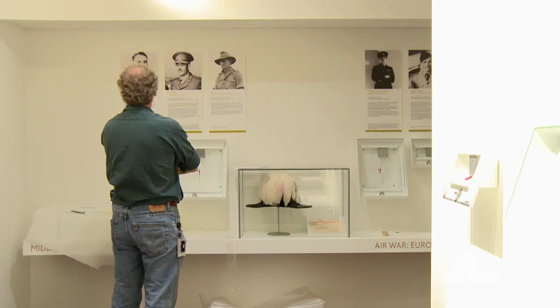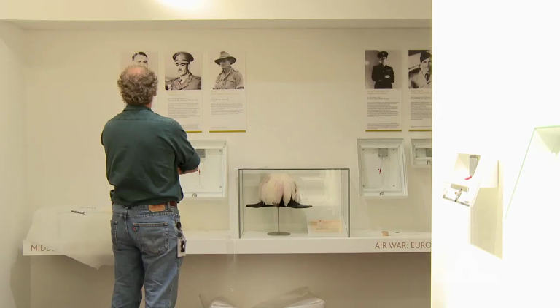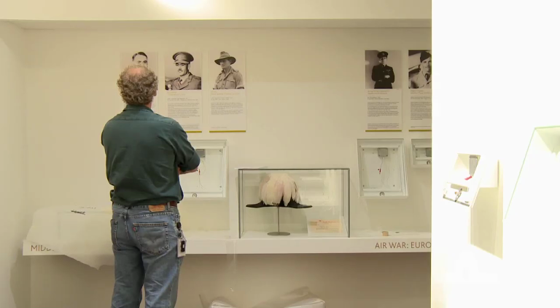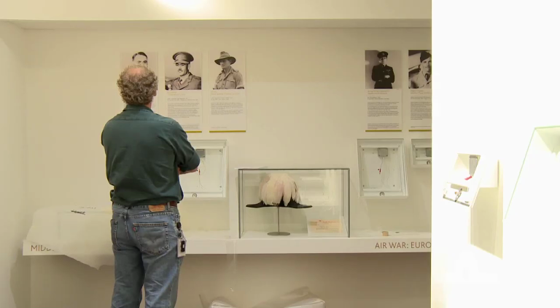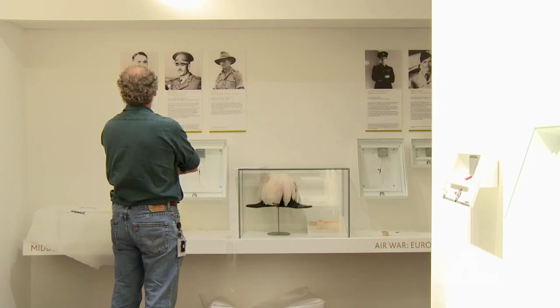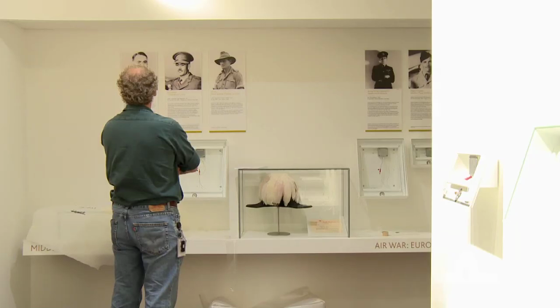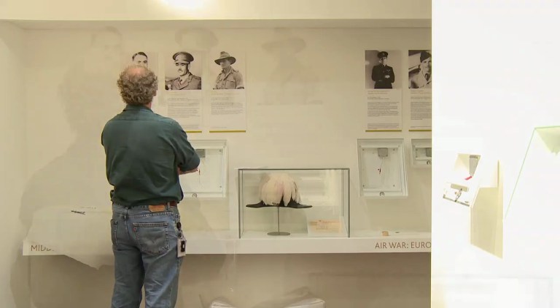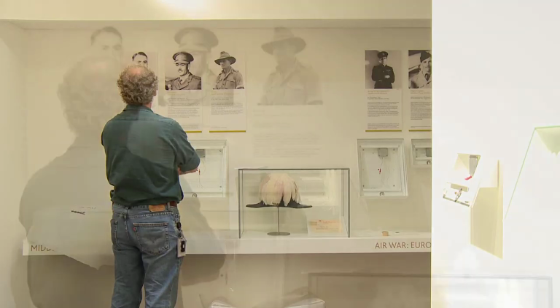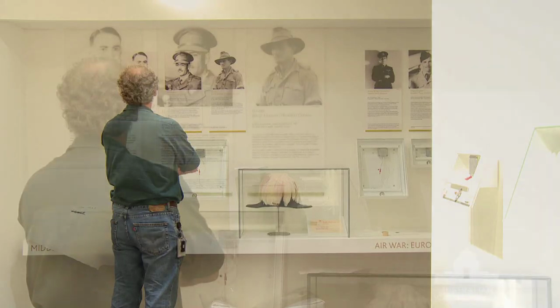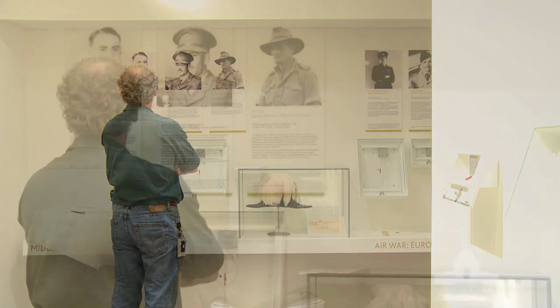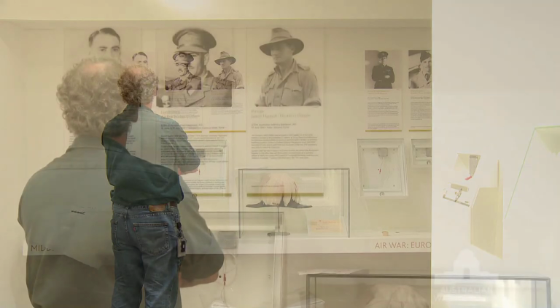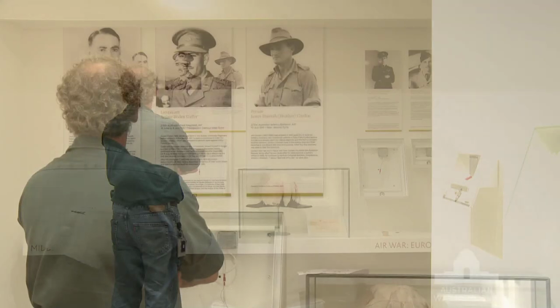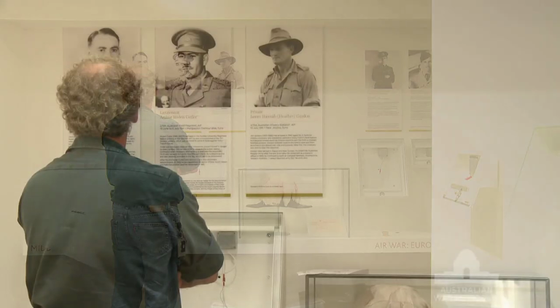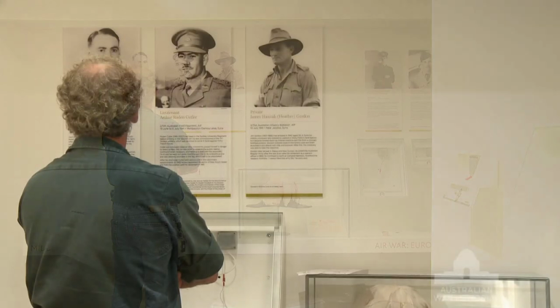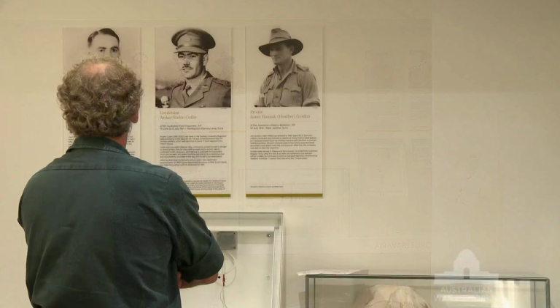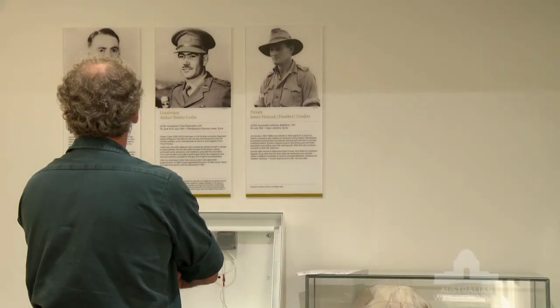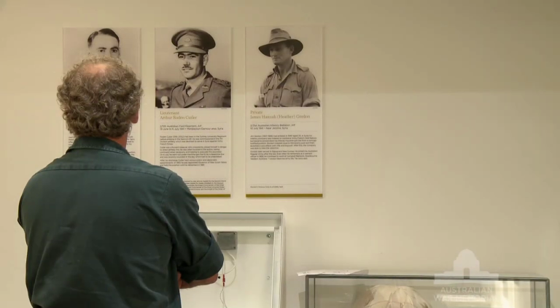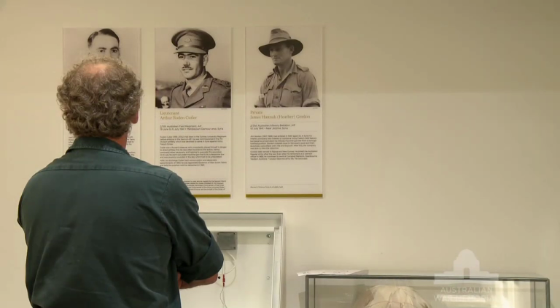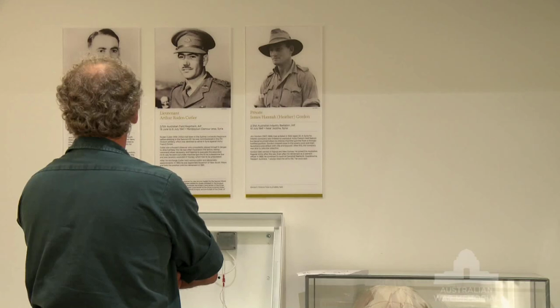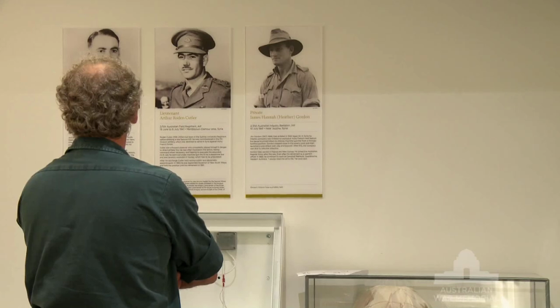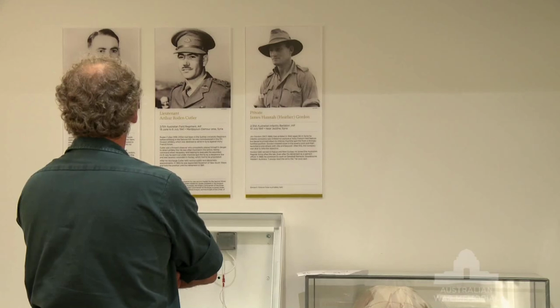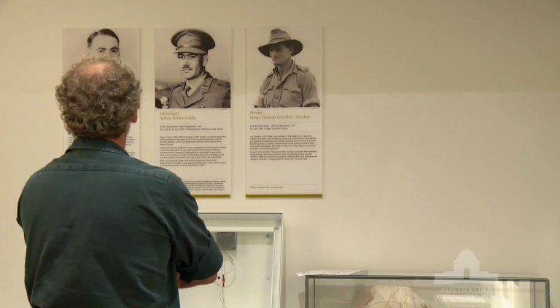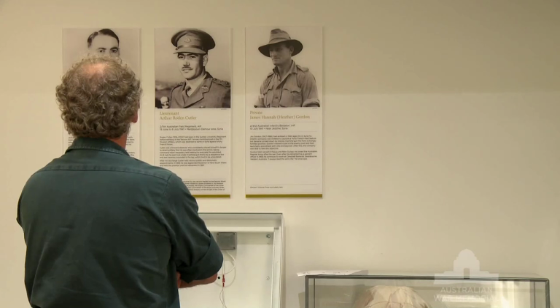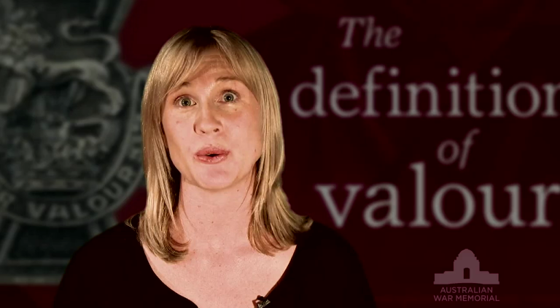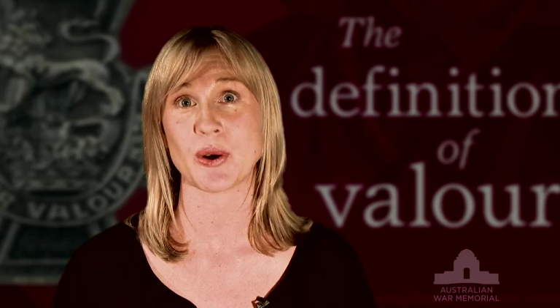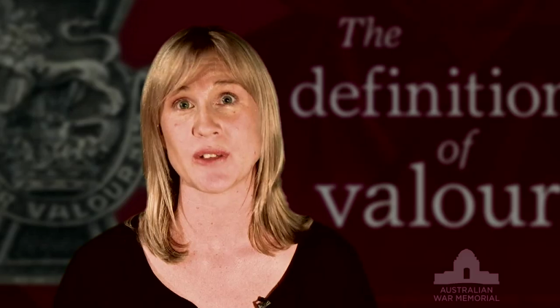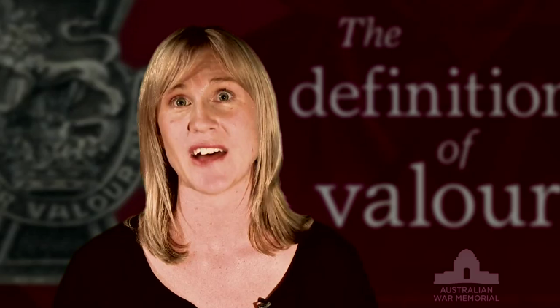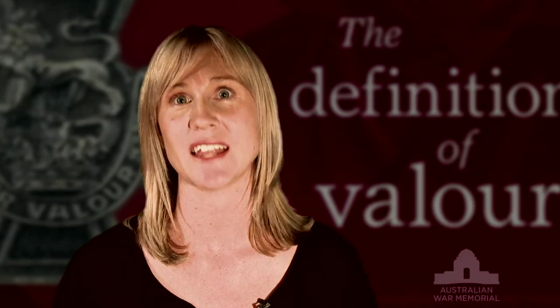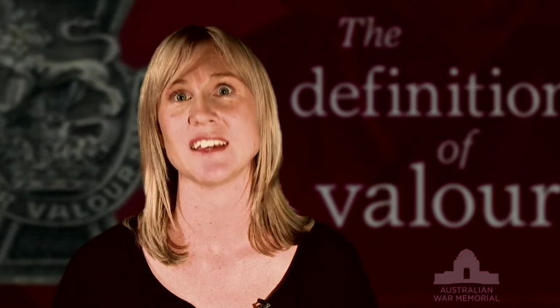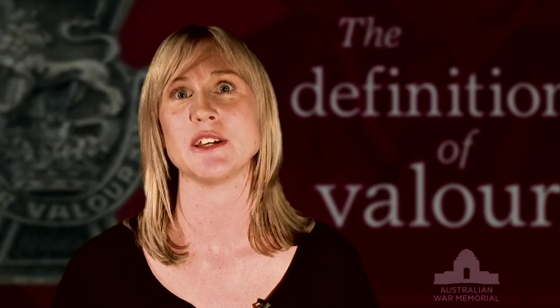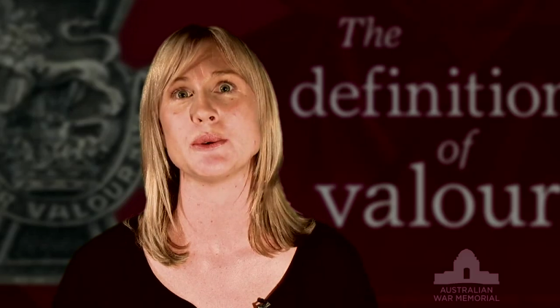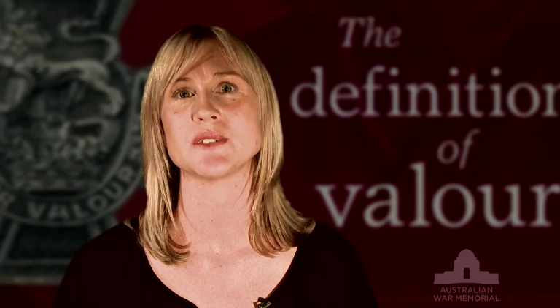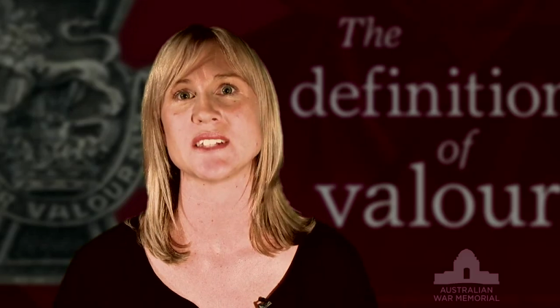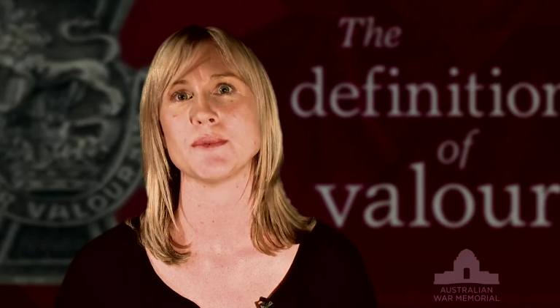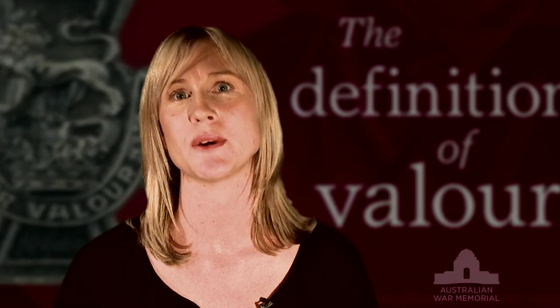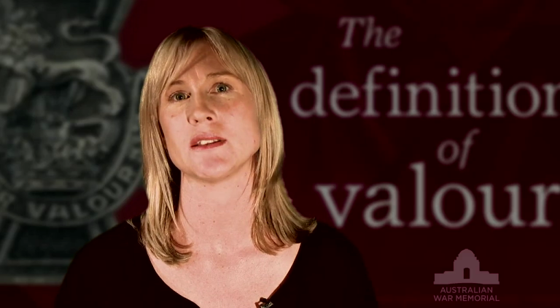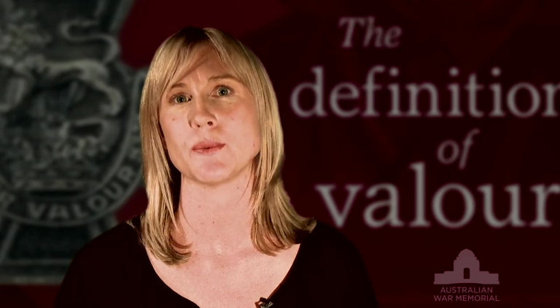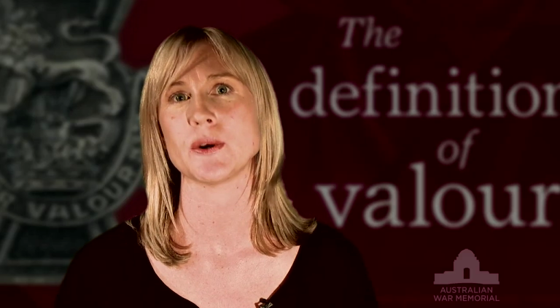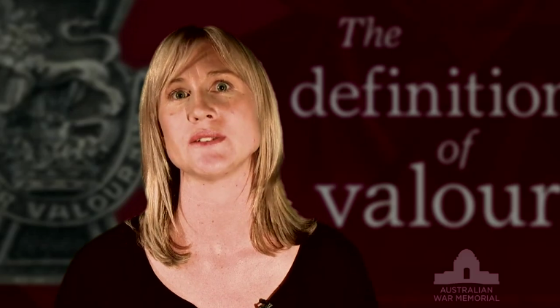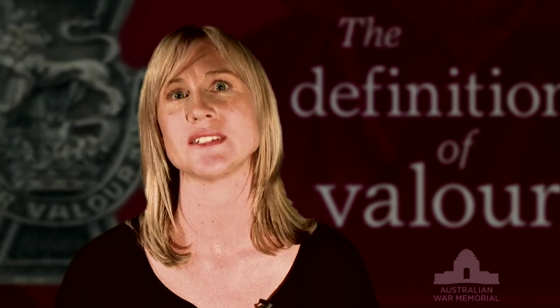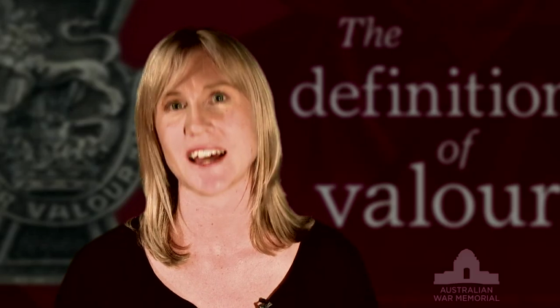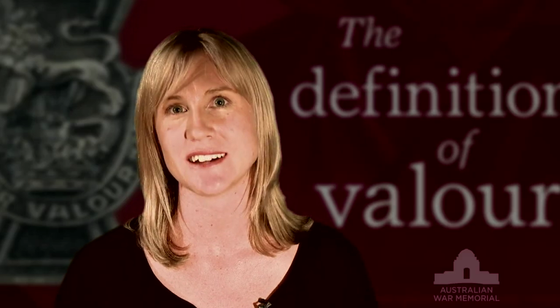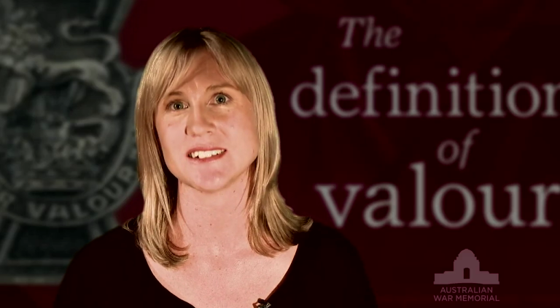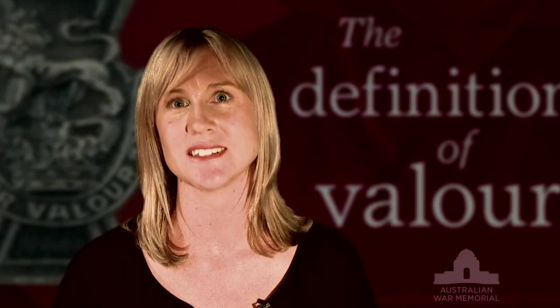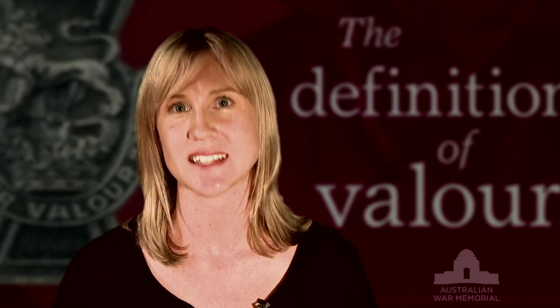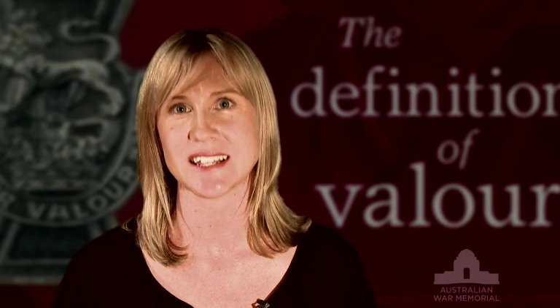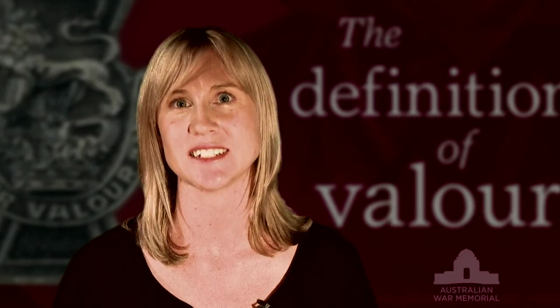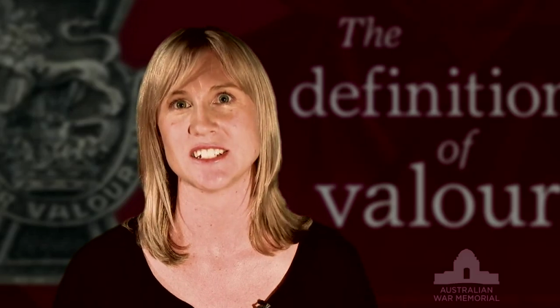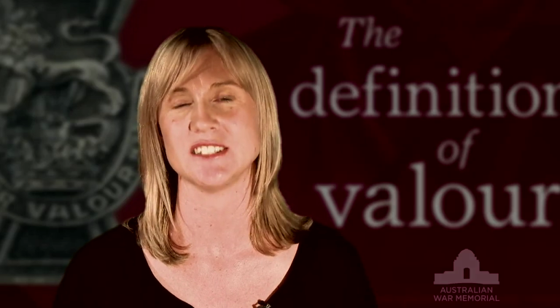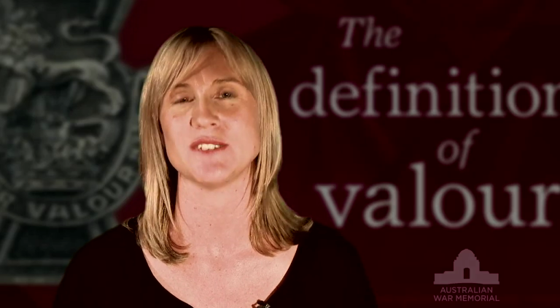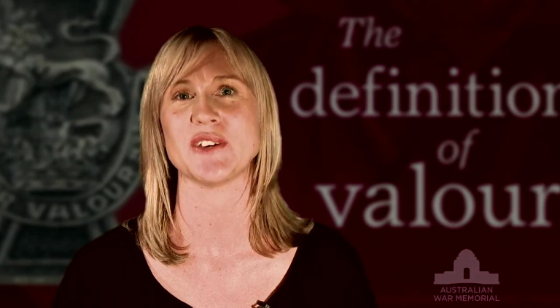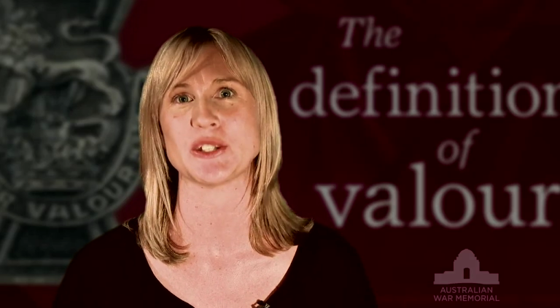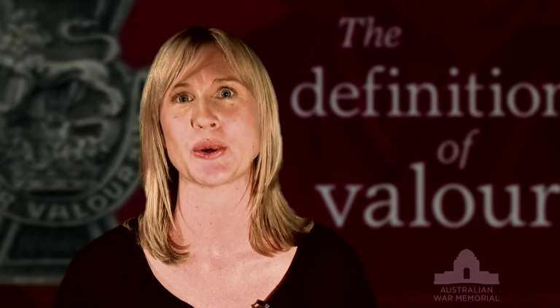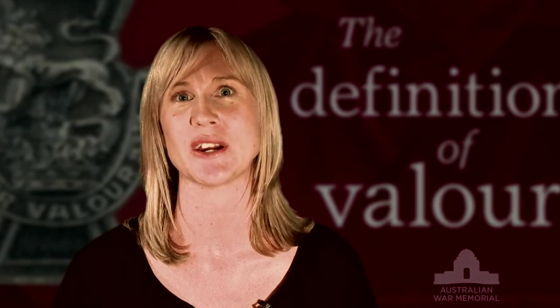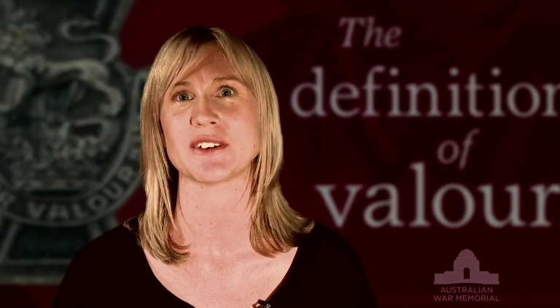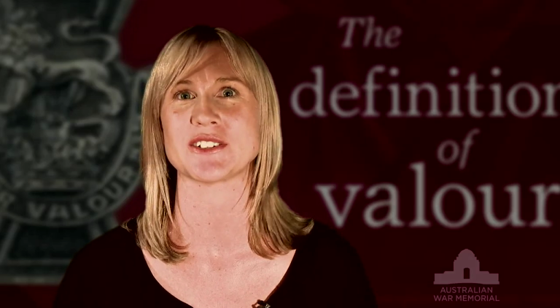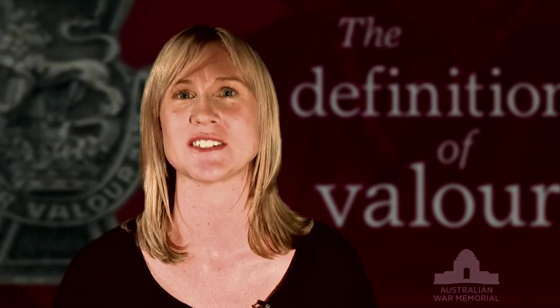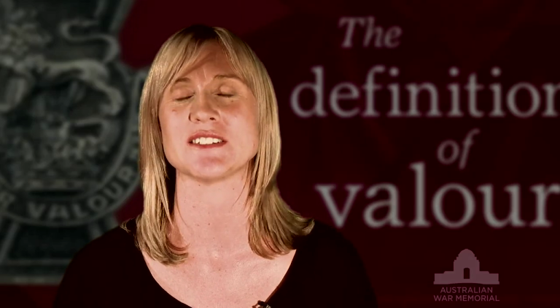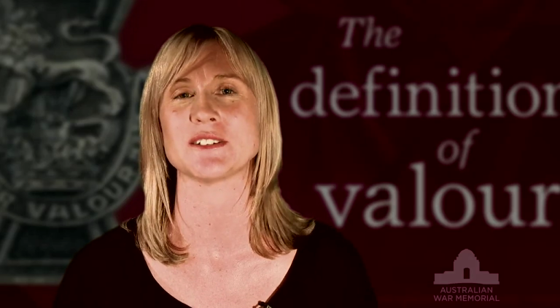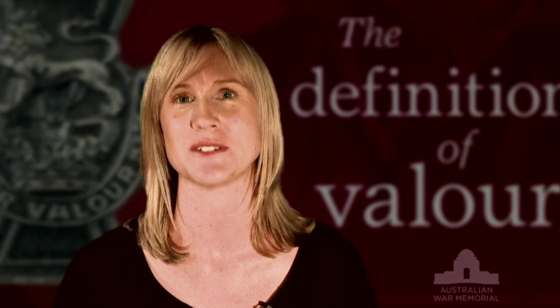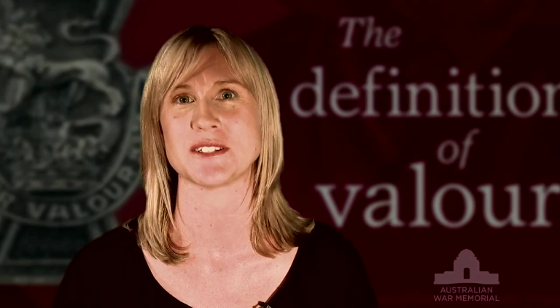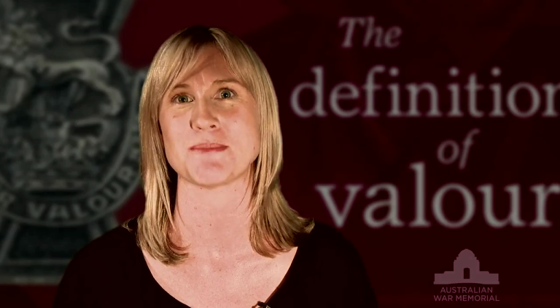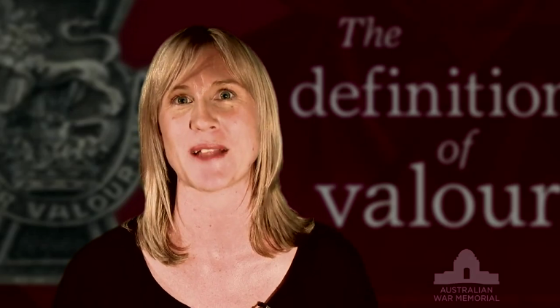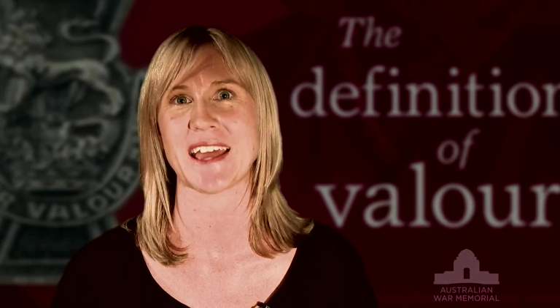If you come to the Australian War Memorial and our new Hall of Valour, you will see one of the world's largest collections of Victoria Crosses on display.